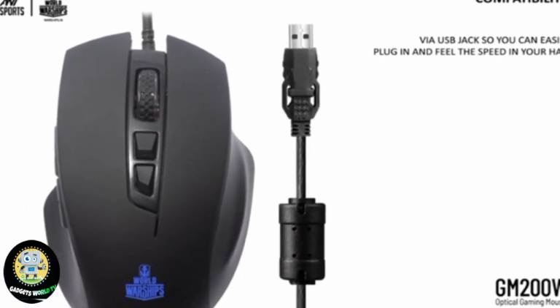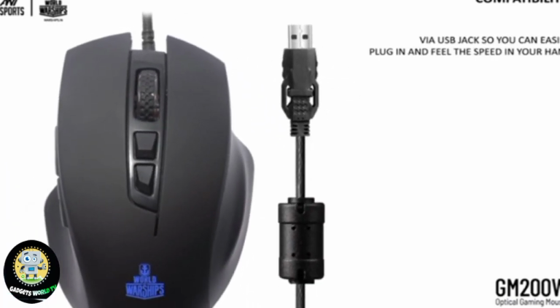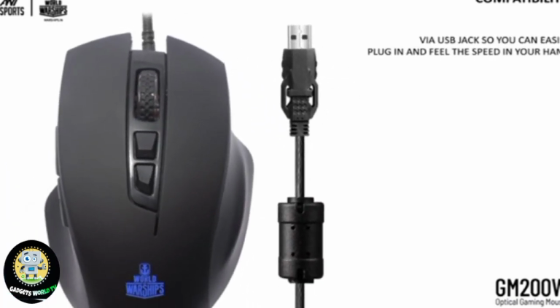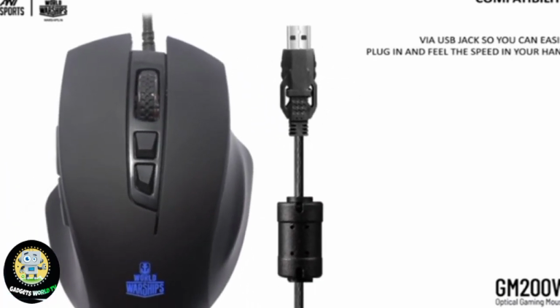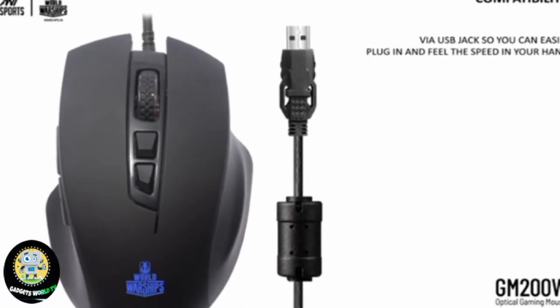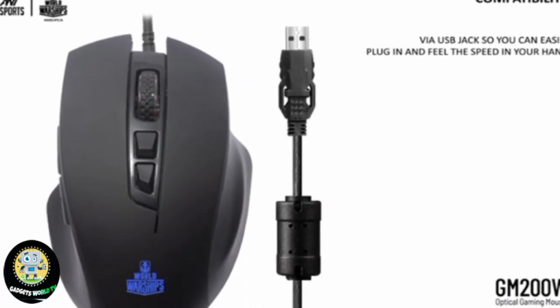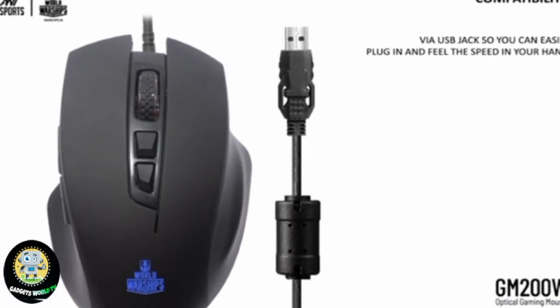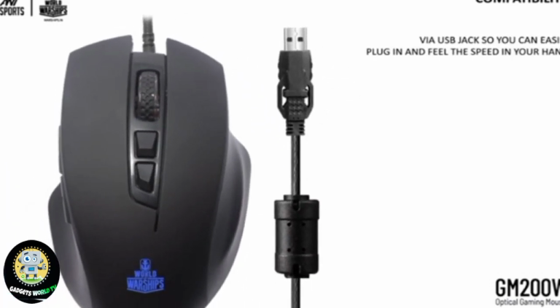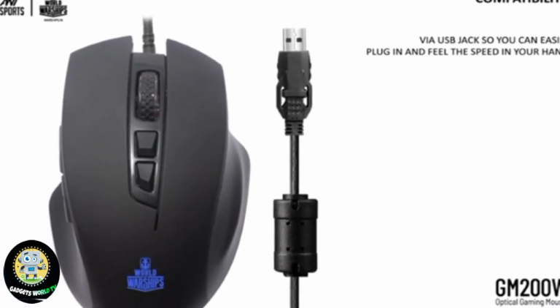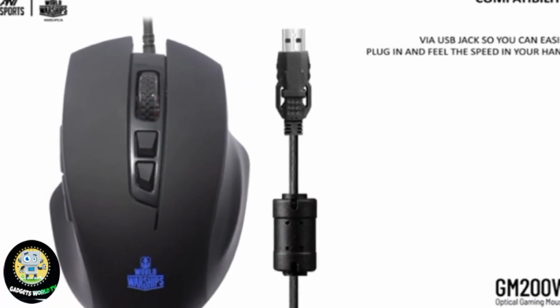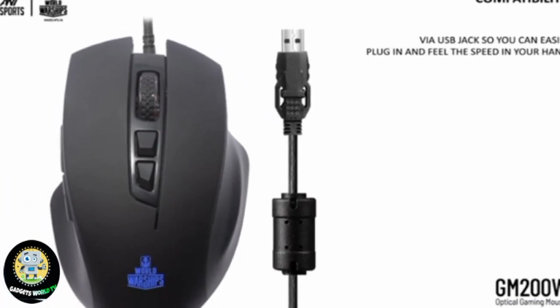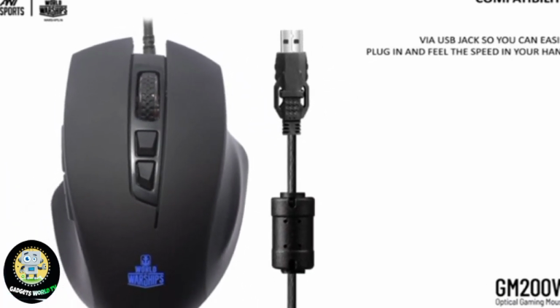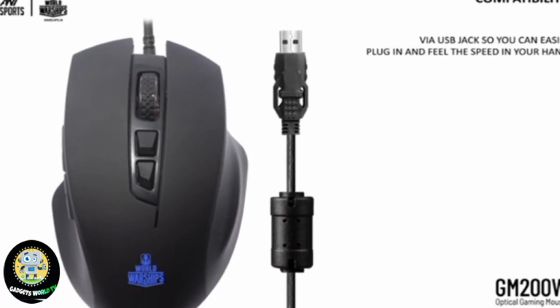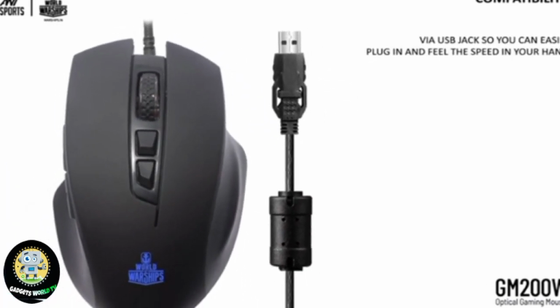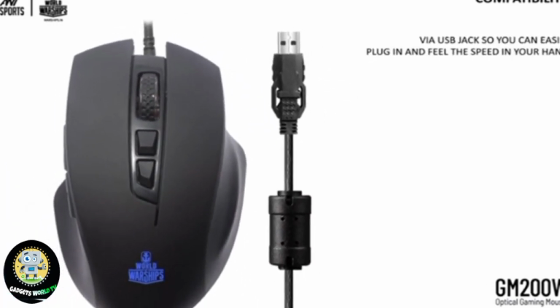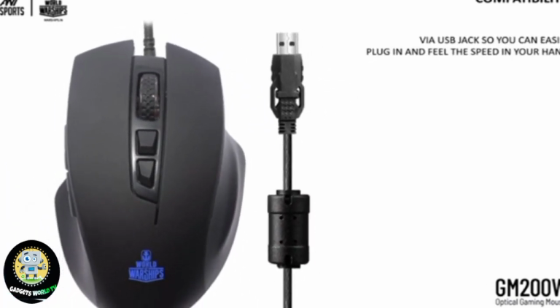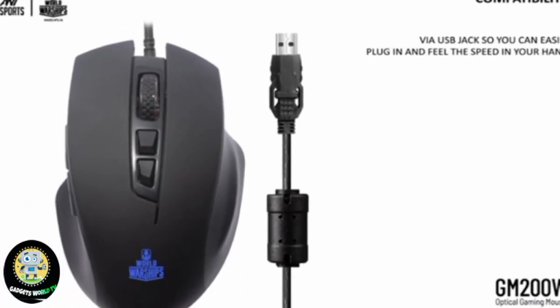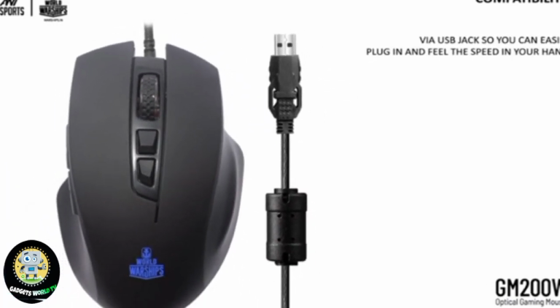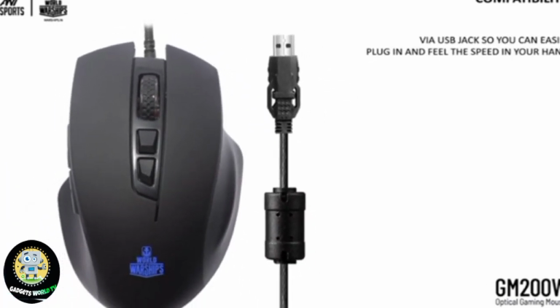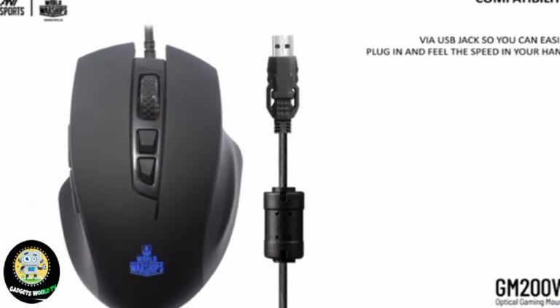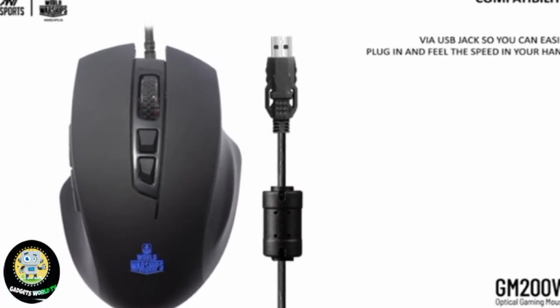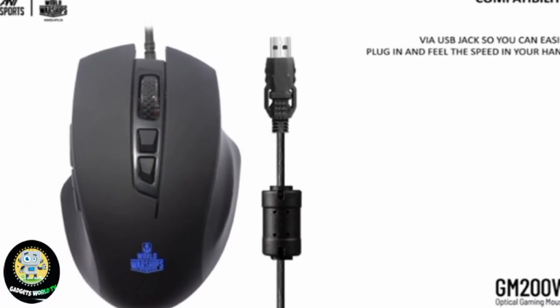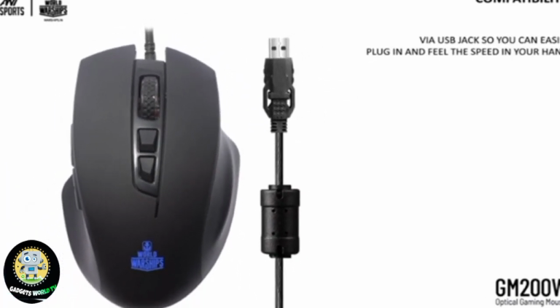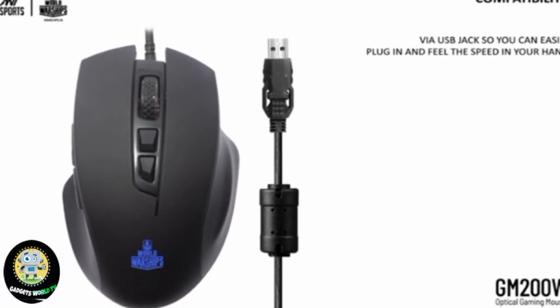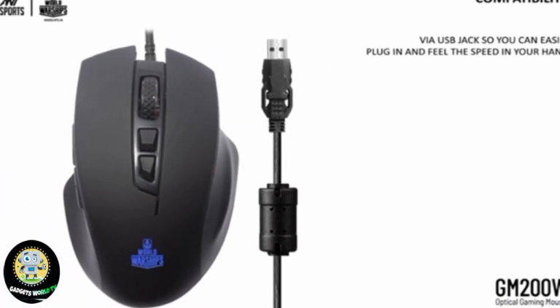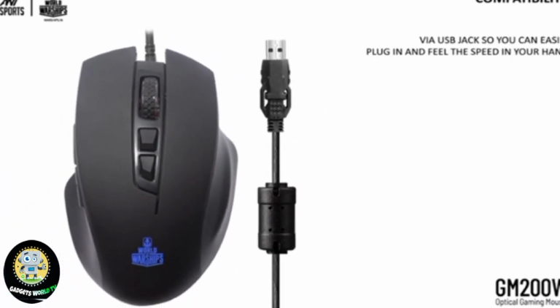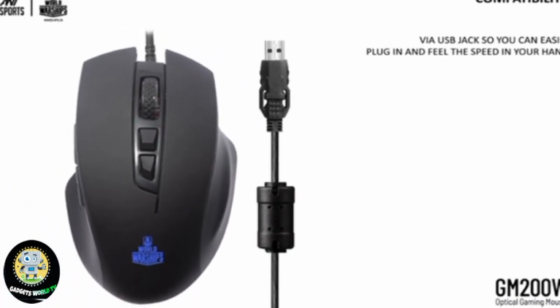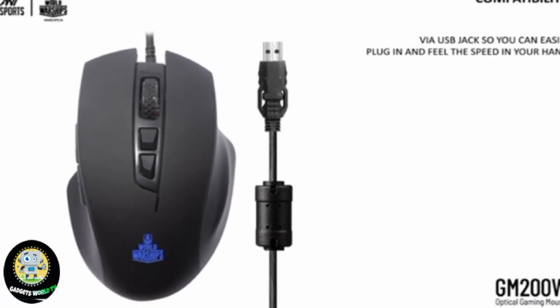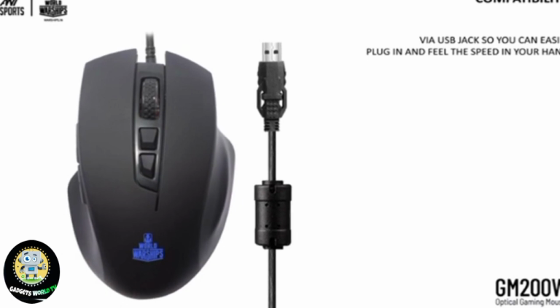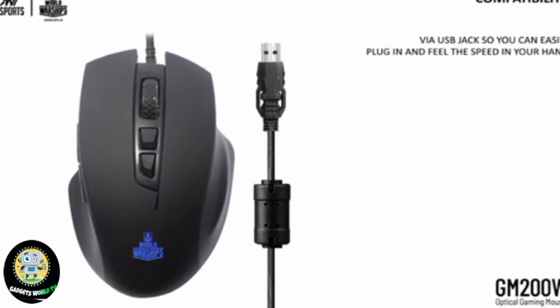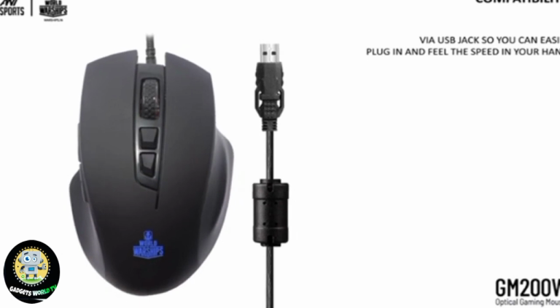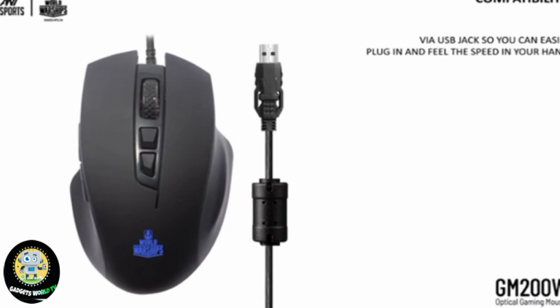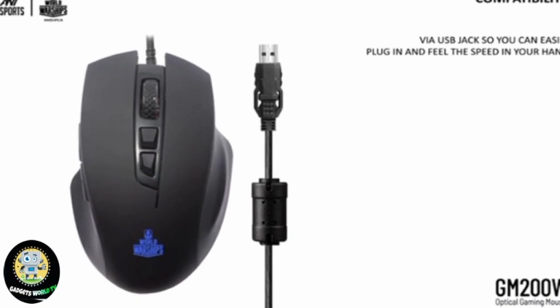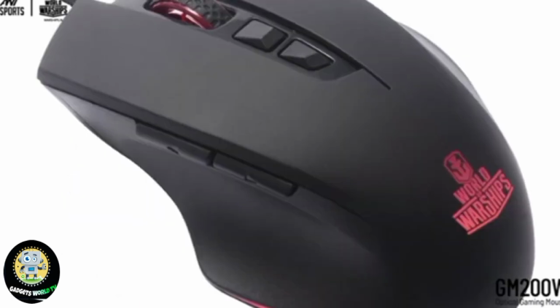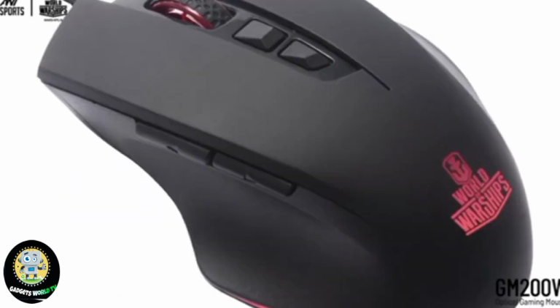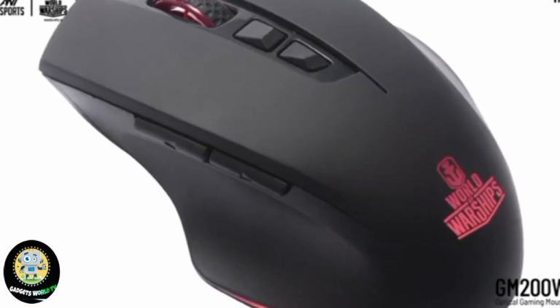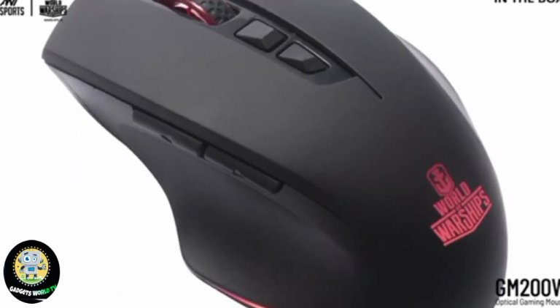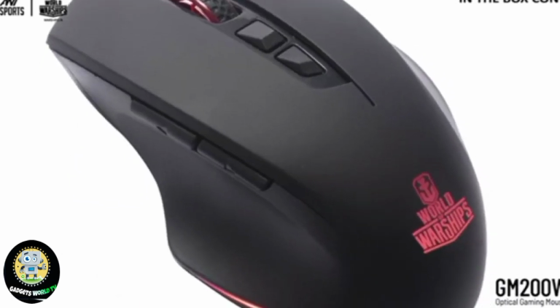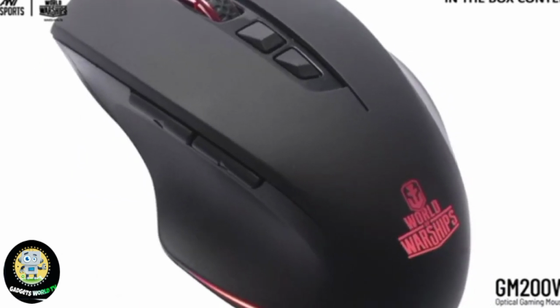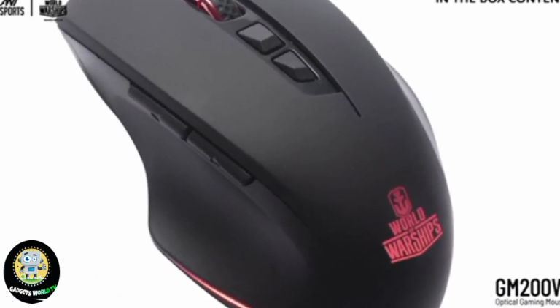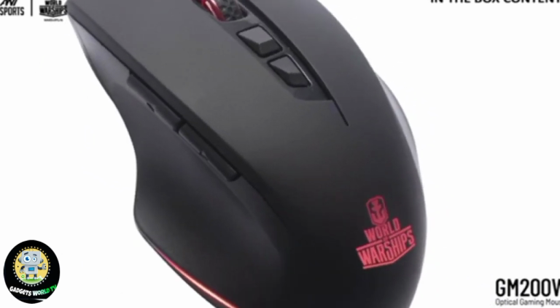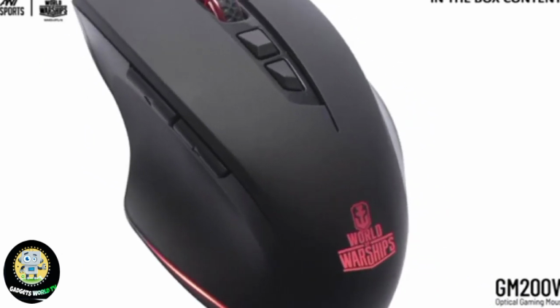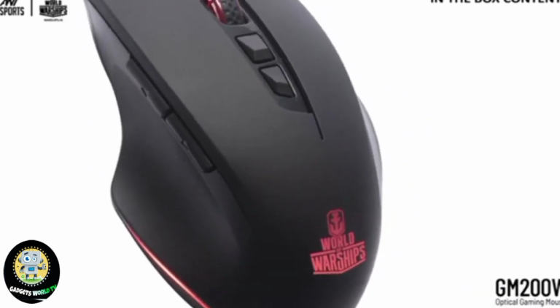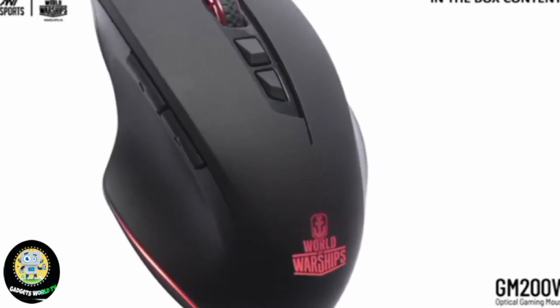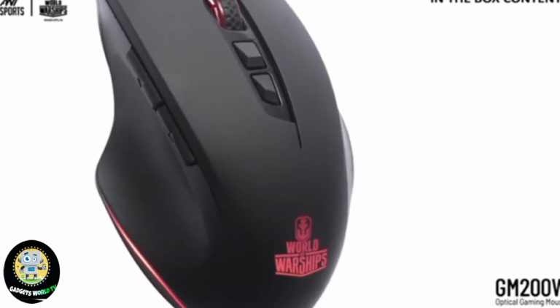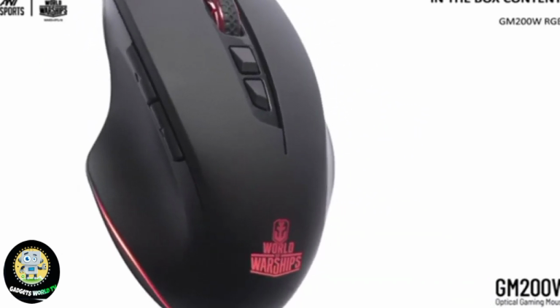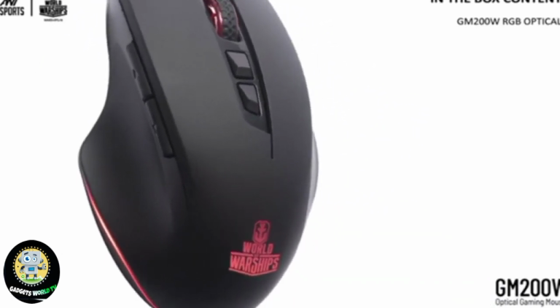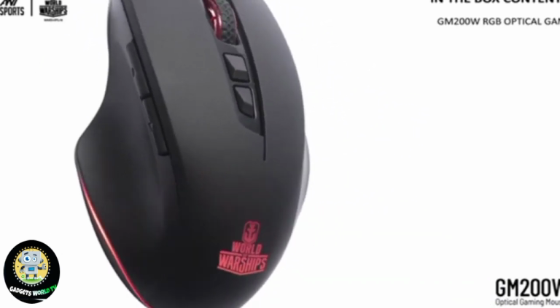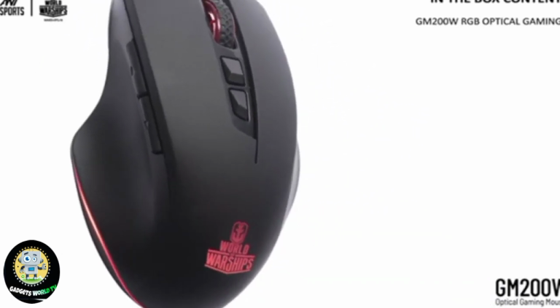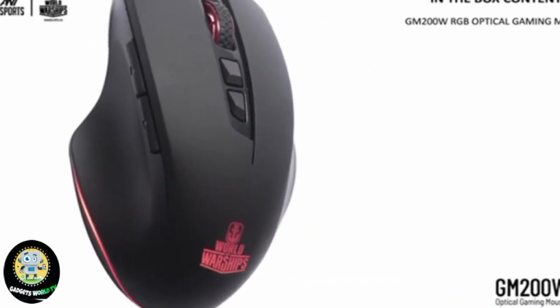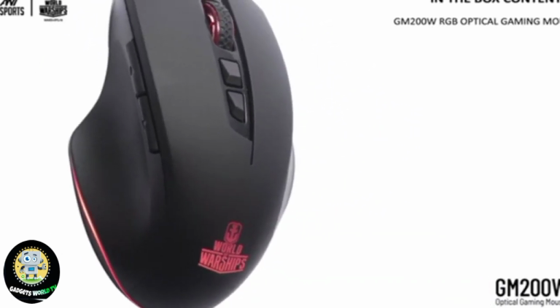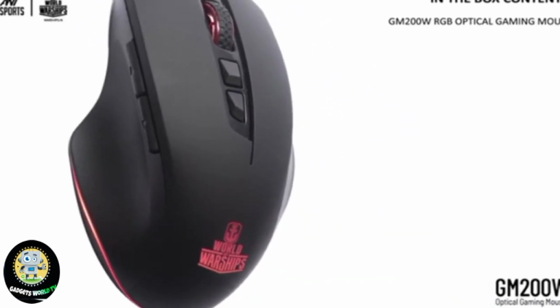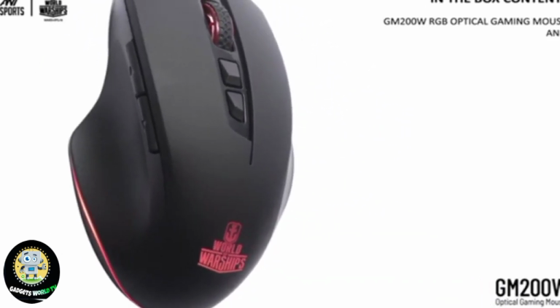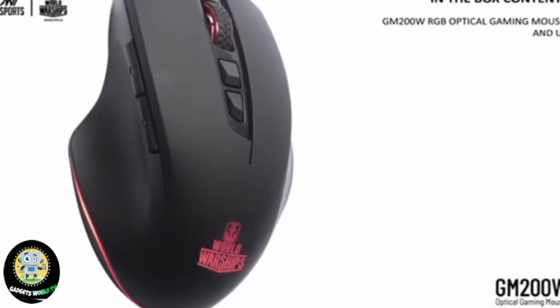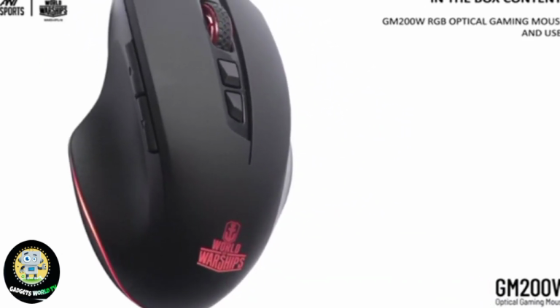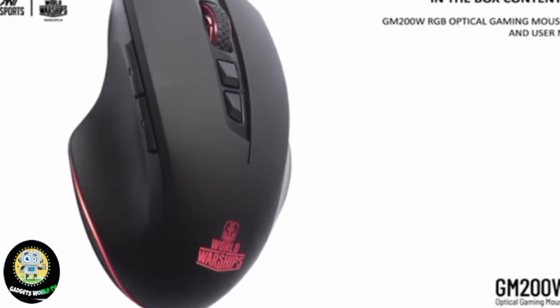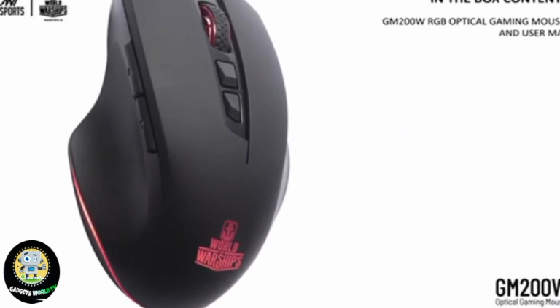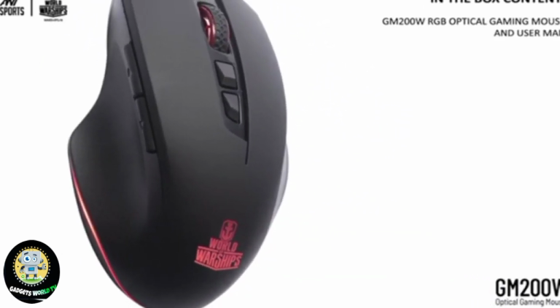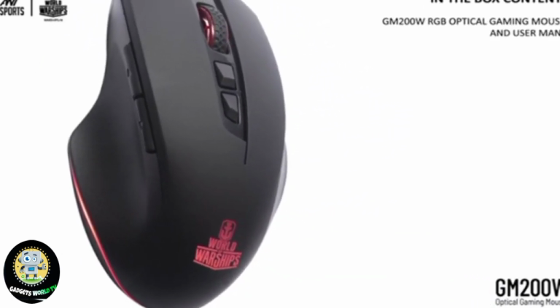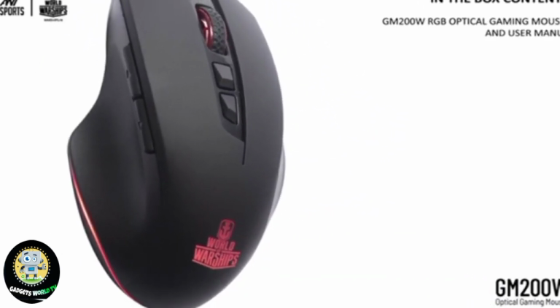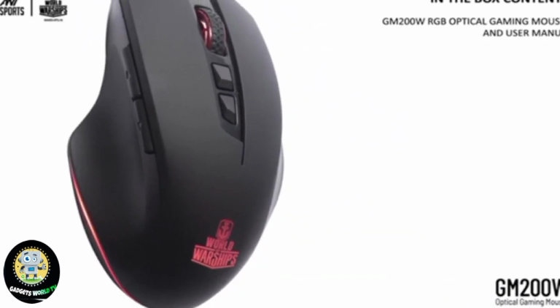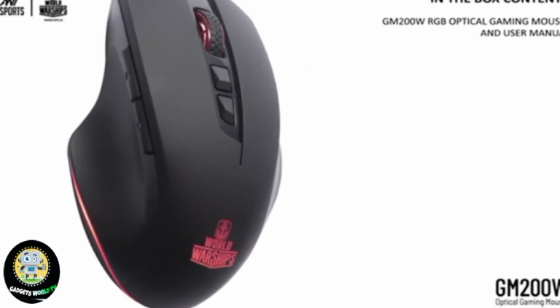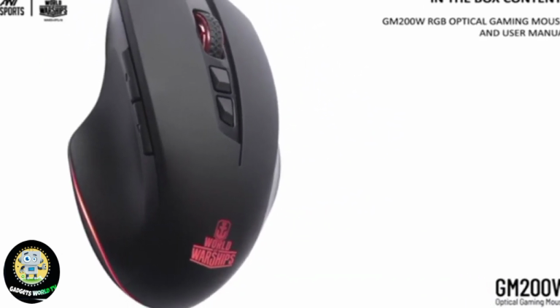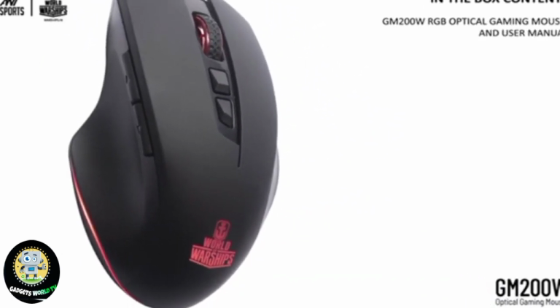In the box contents: GM200W RGB Optical Gaming Mouse and User Manual.